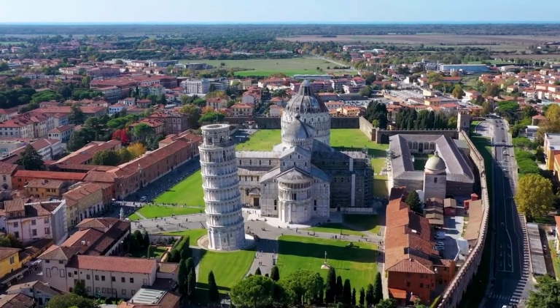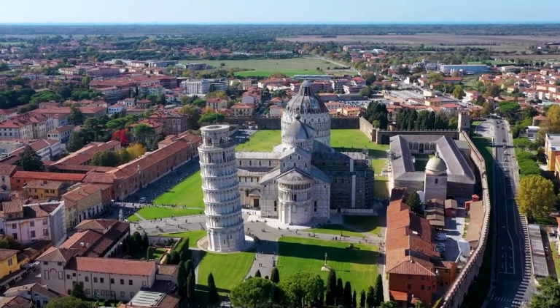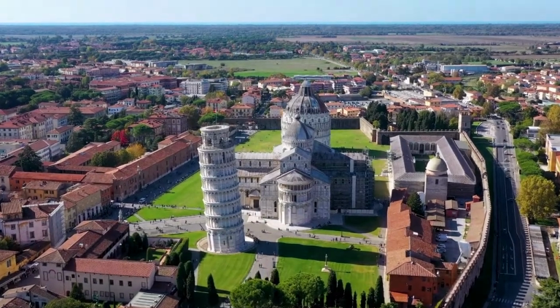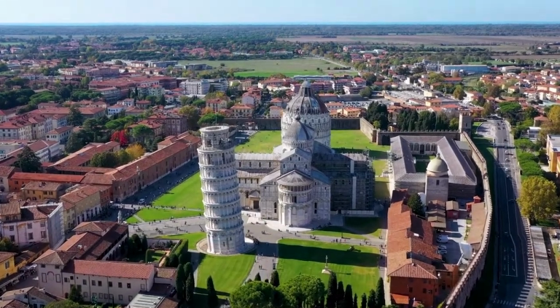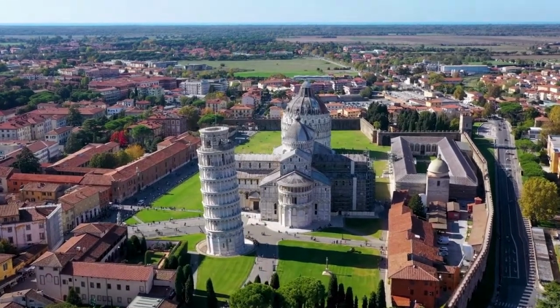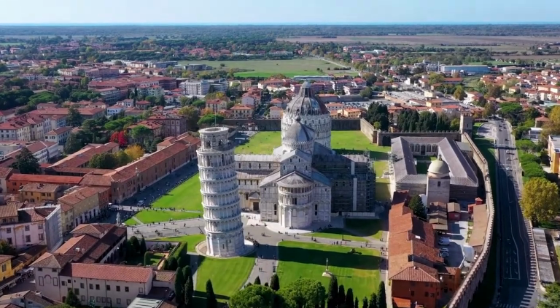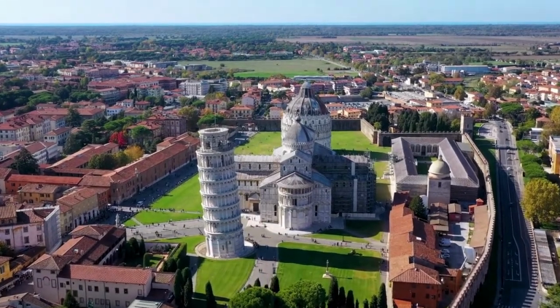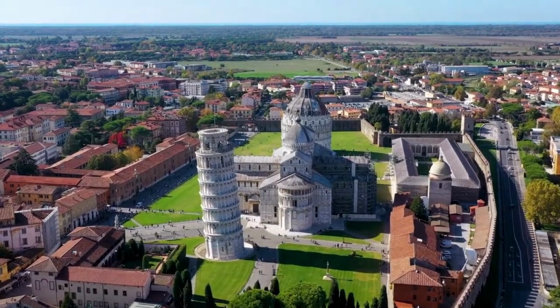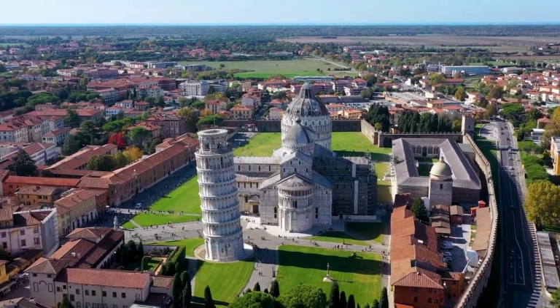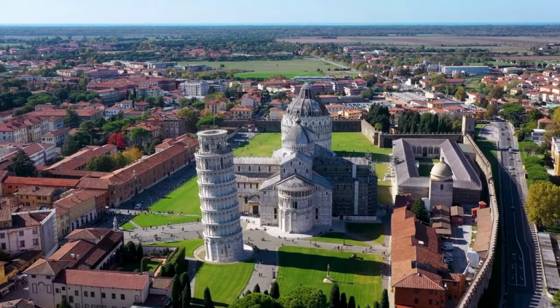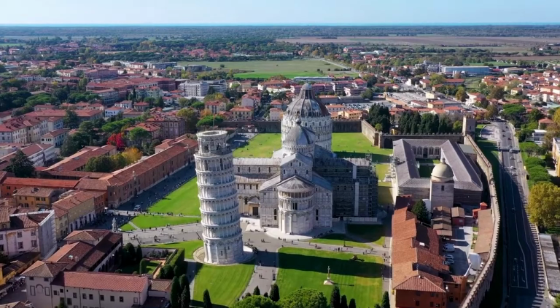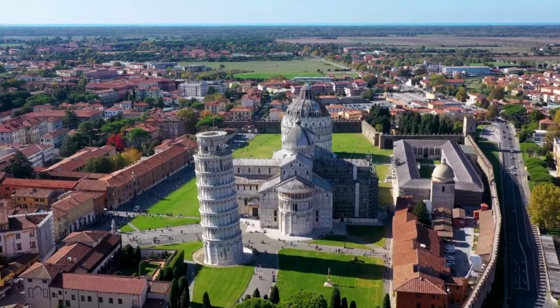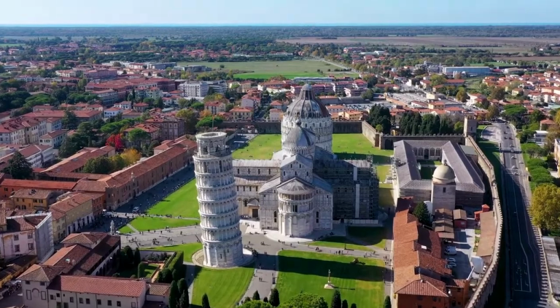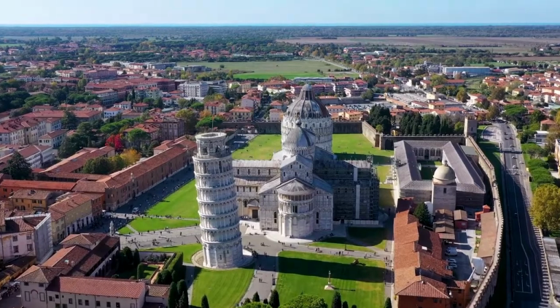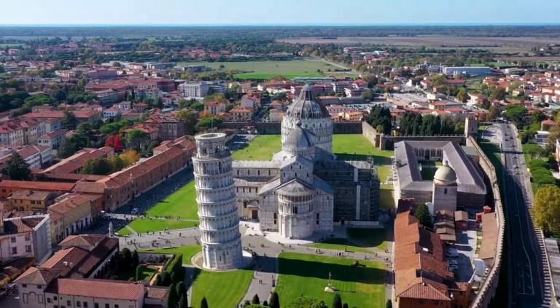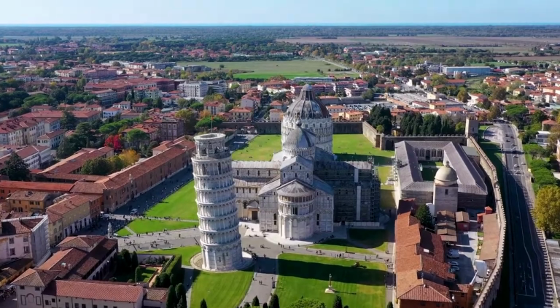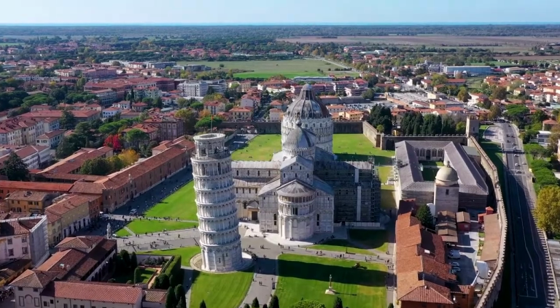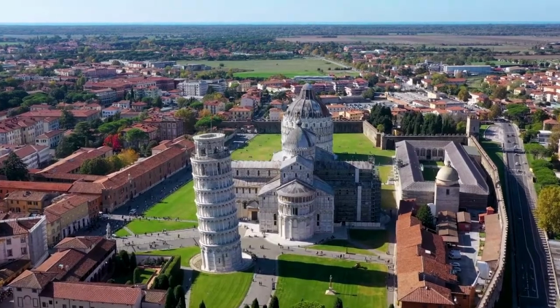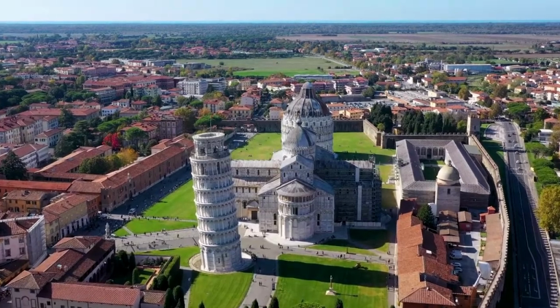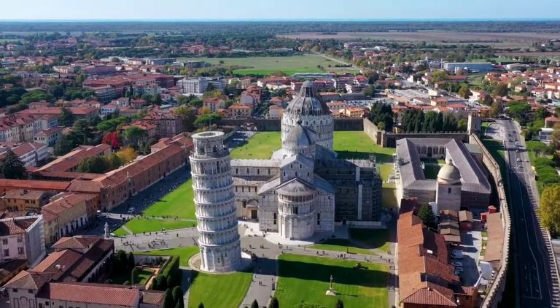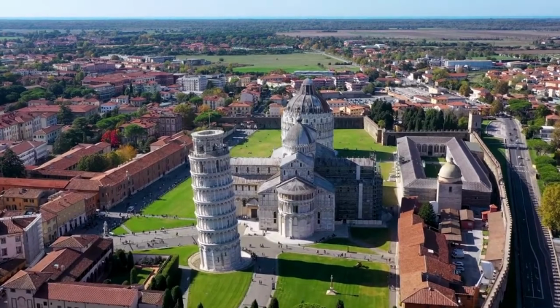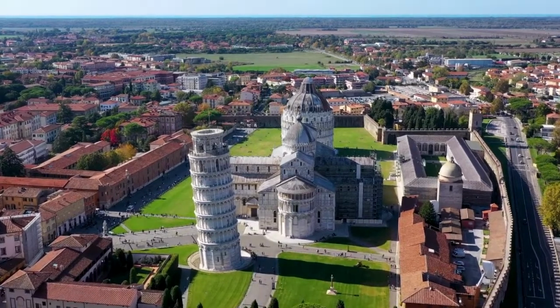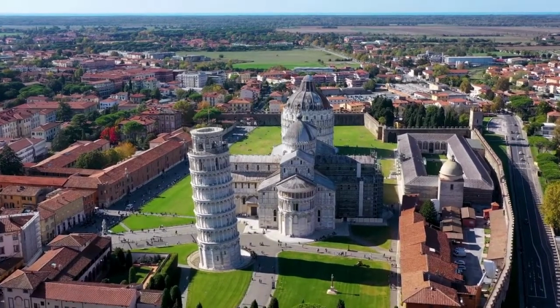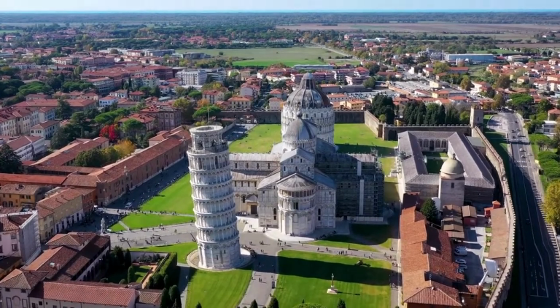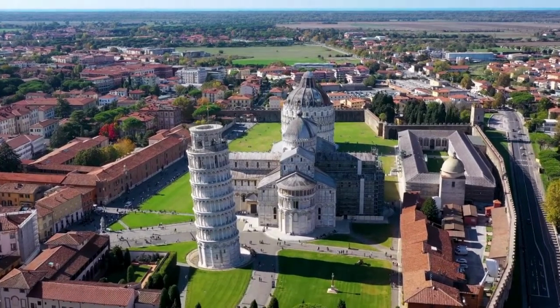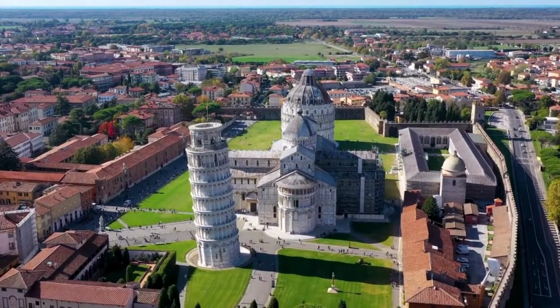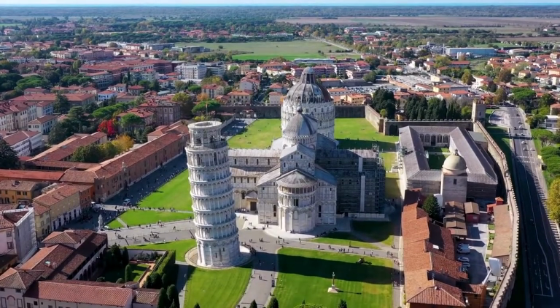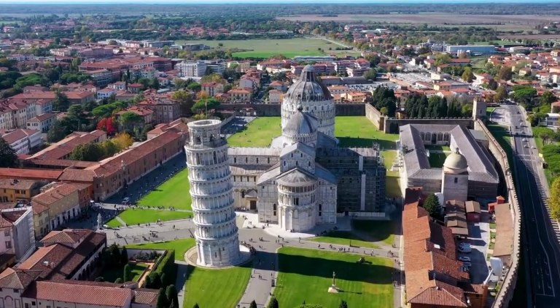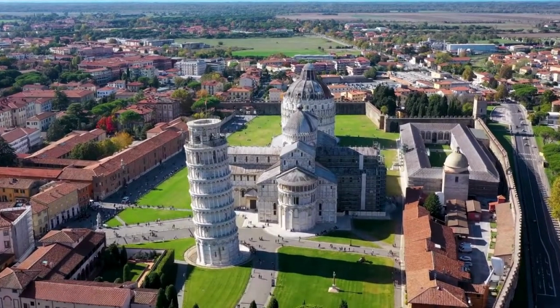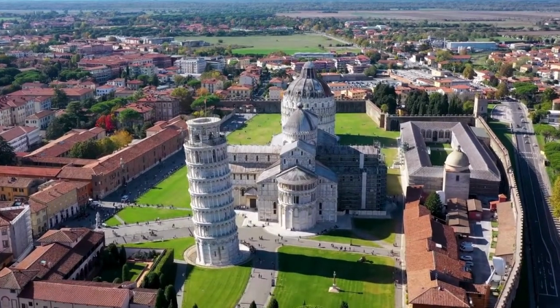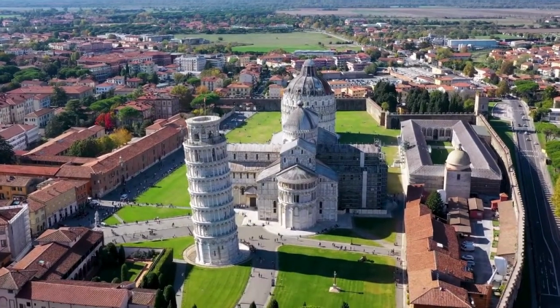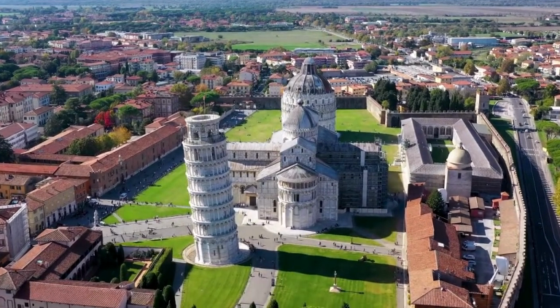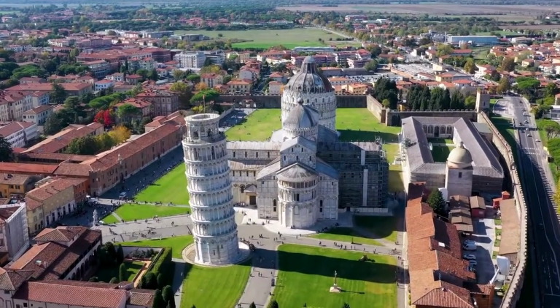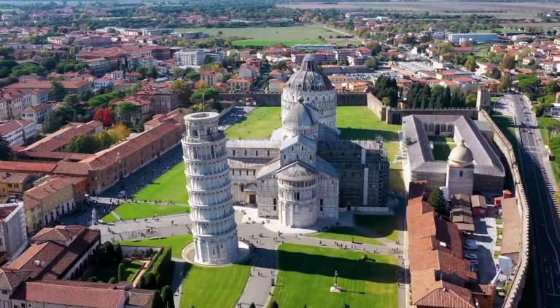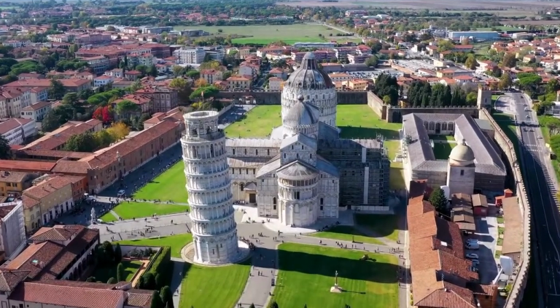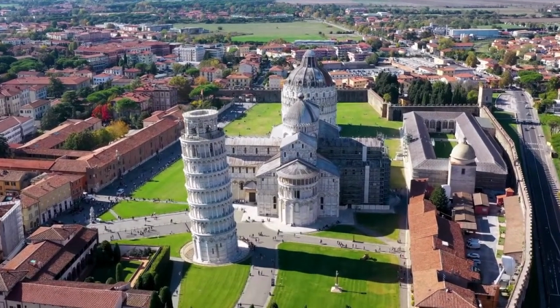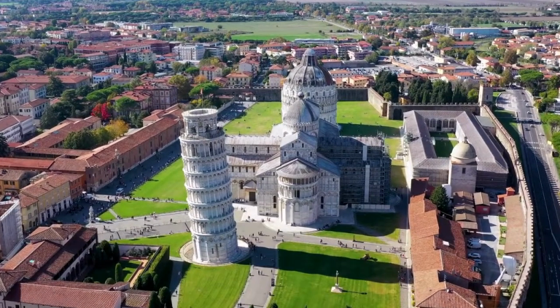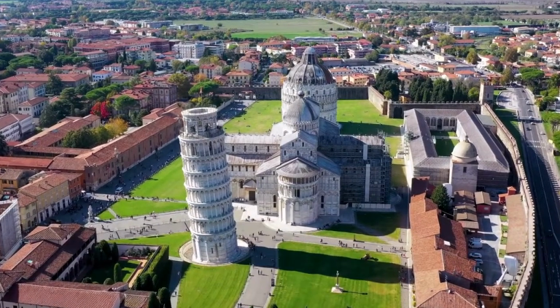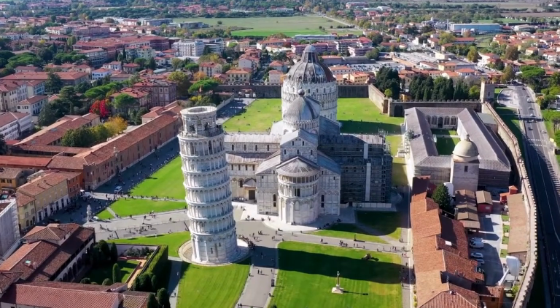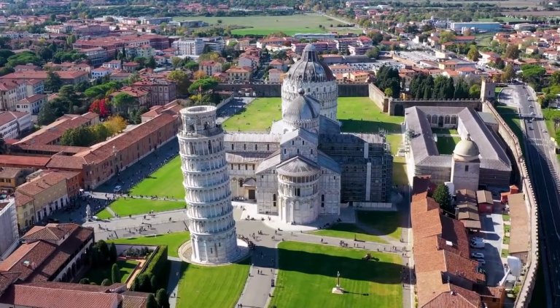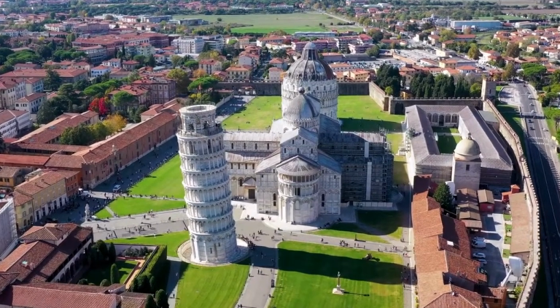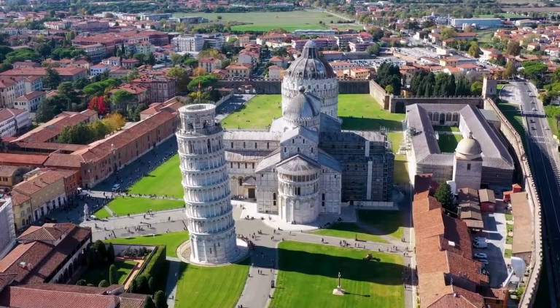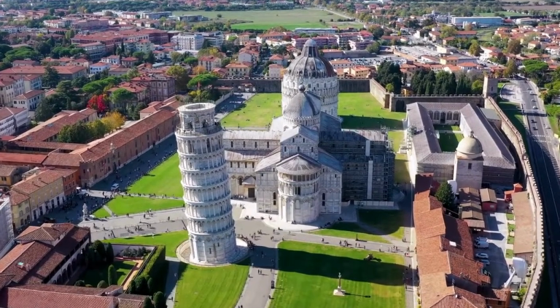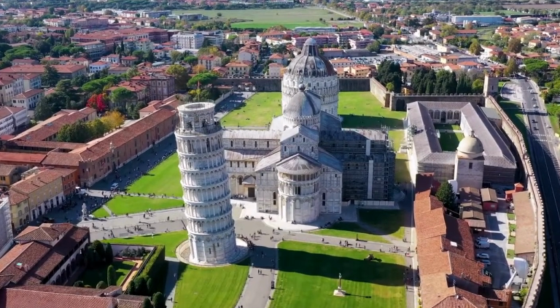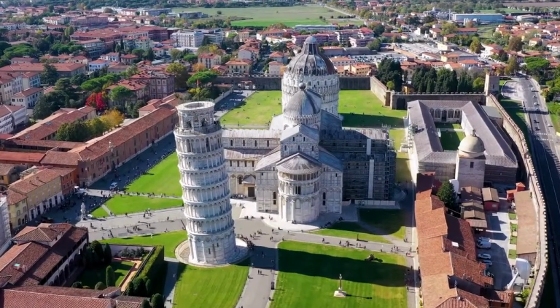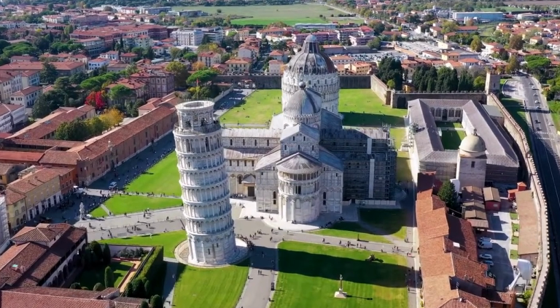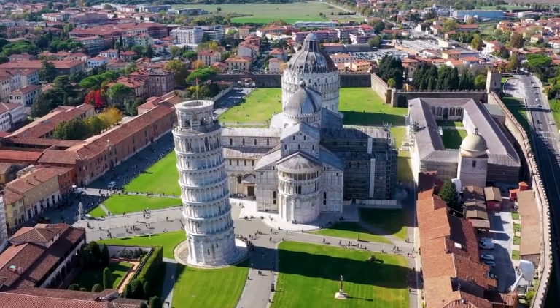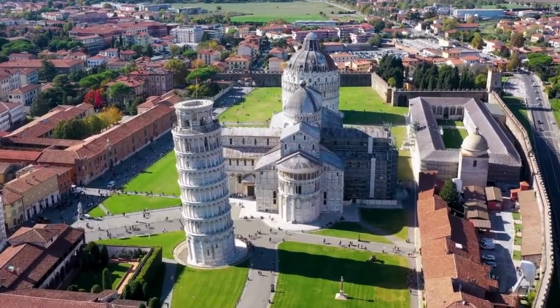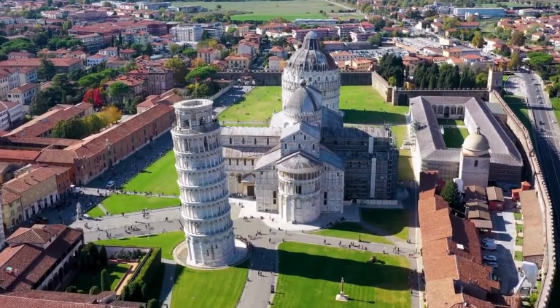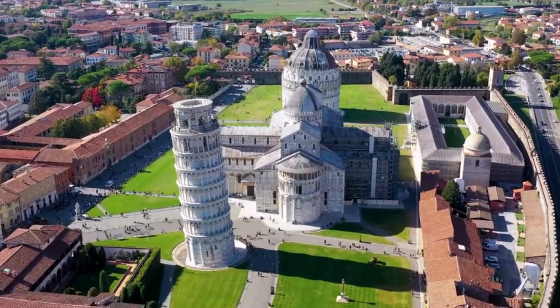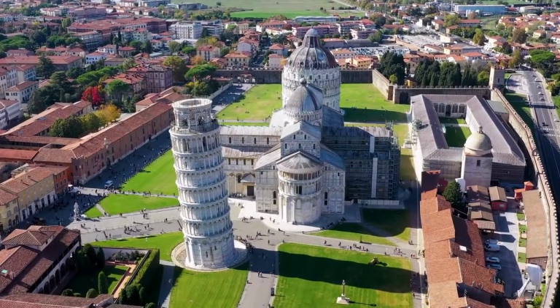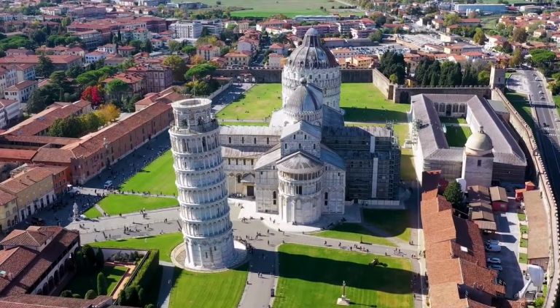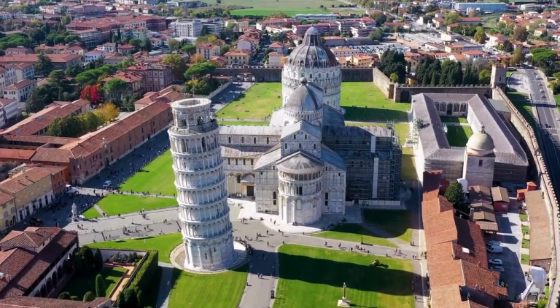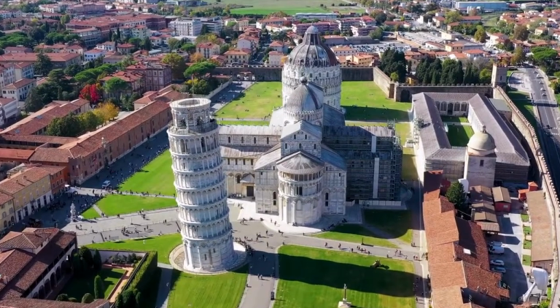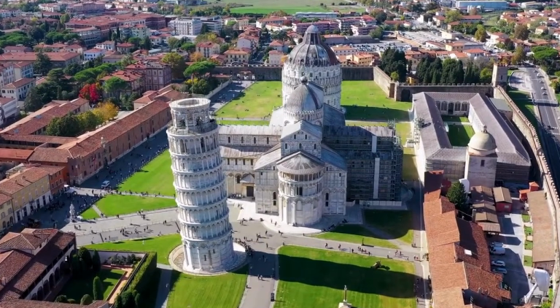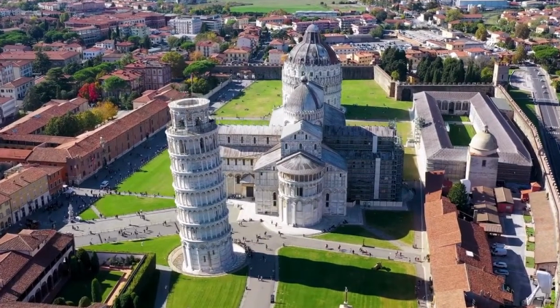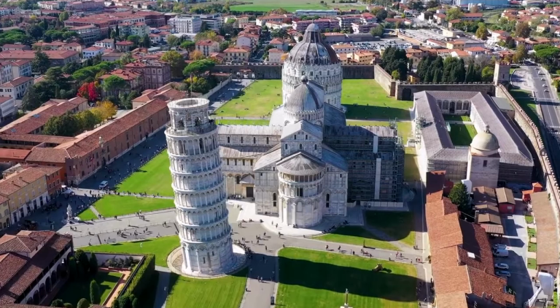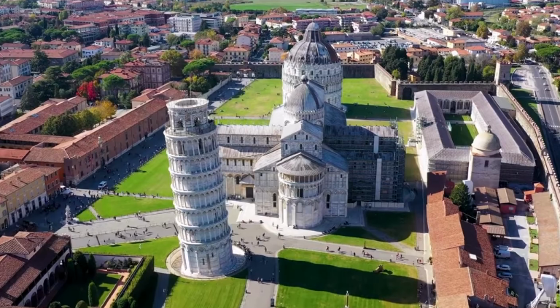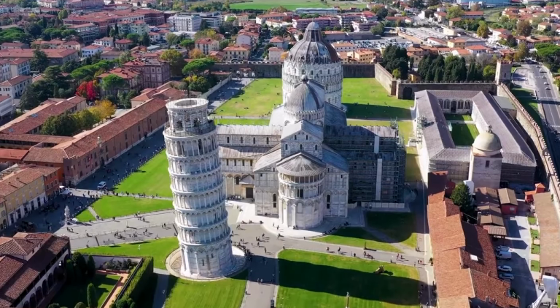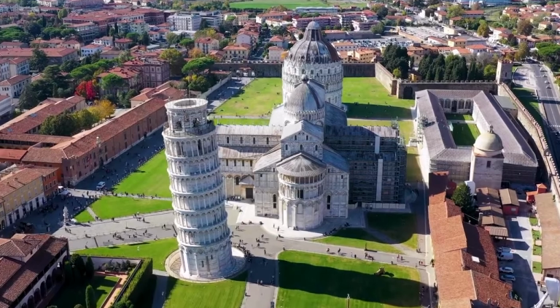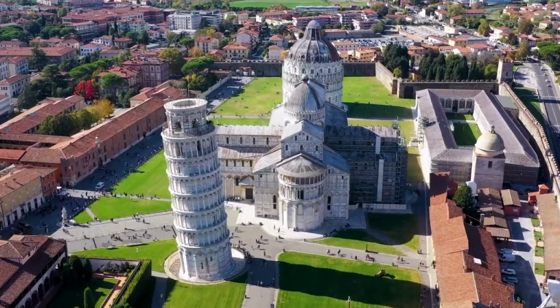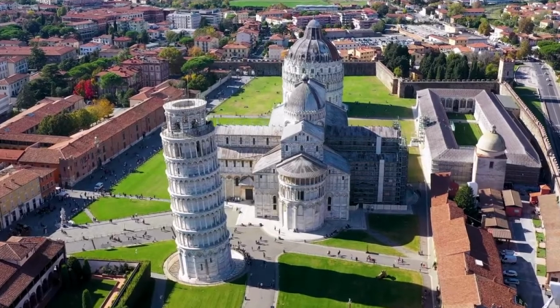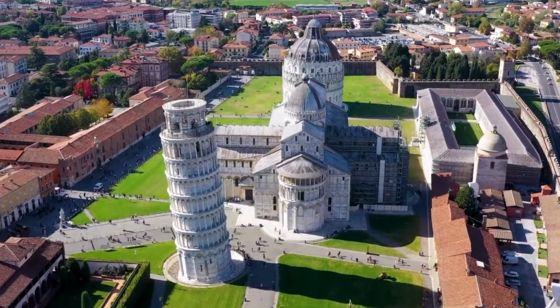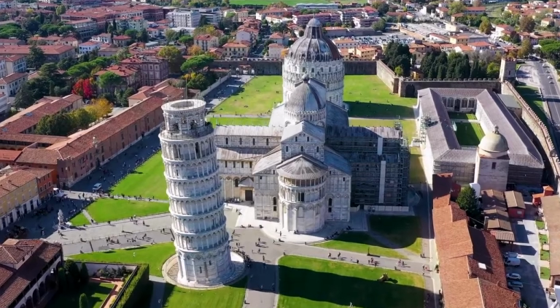Inside the tower, there isn't a single item. From bottom to top, it's essentially a hollow cylinder.